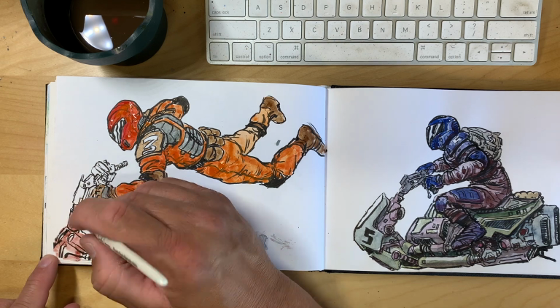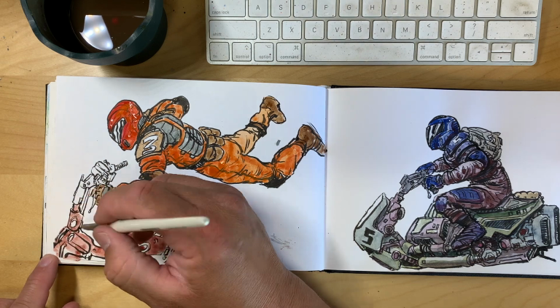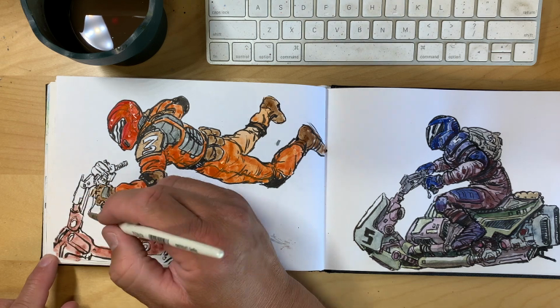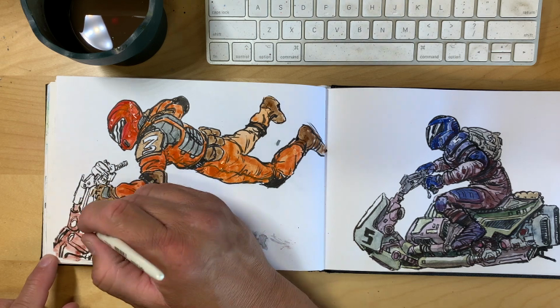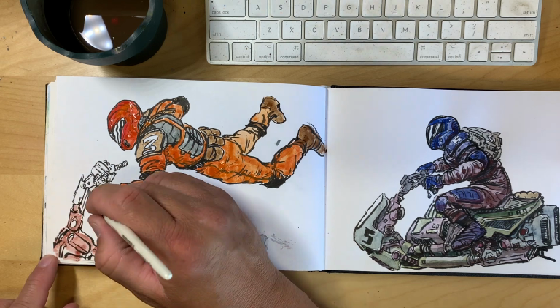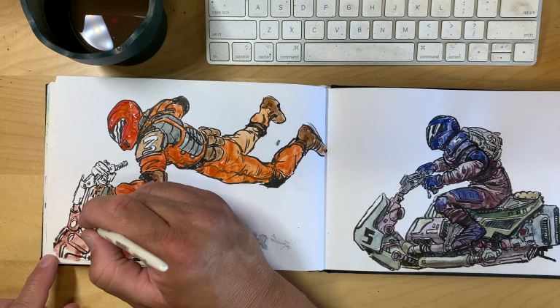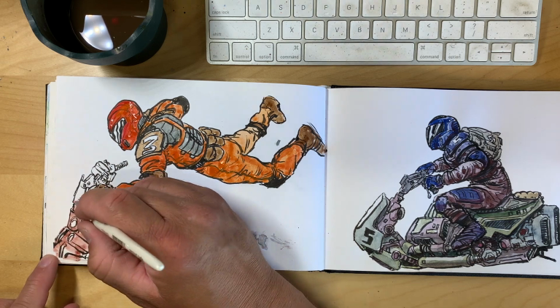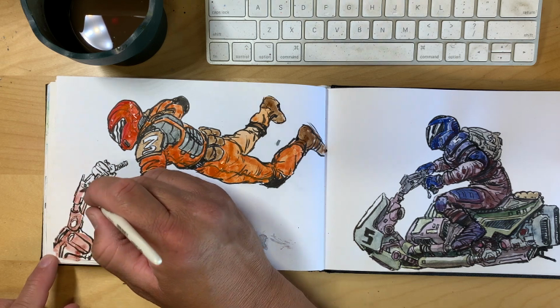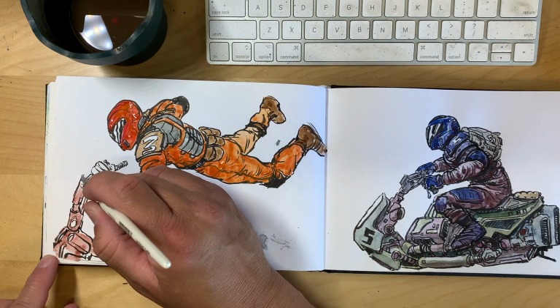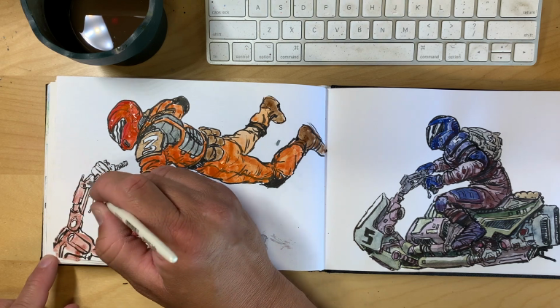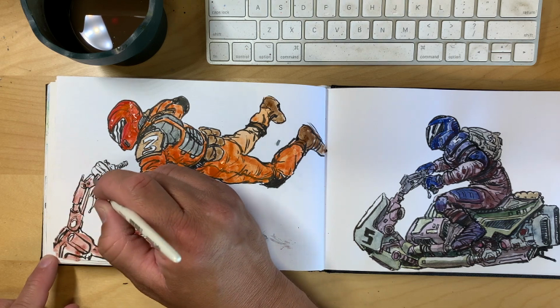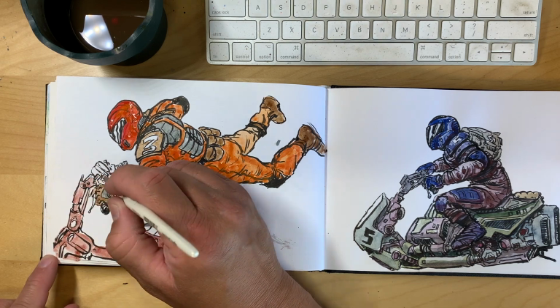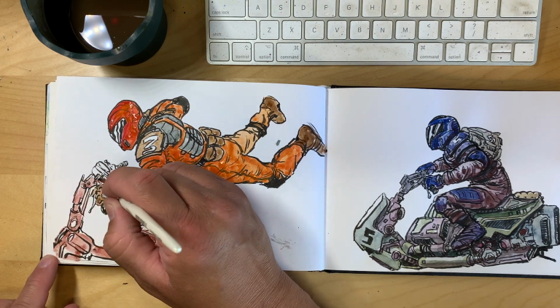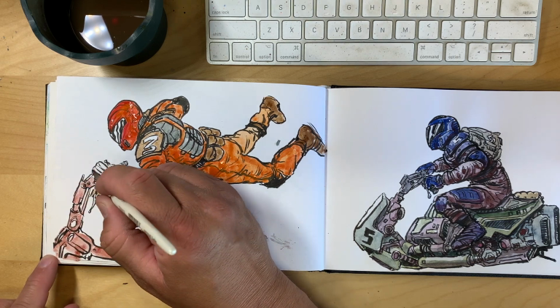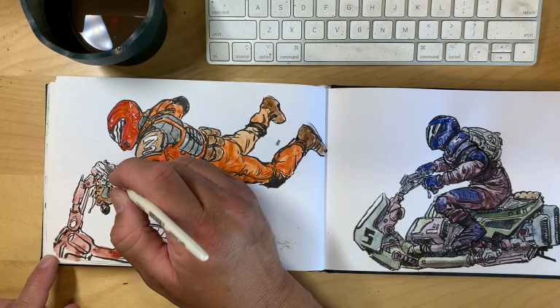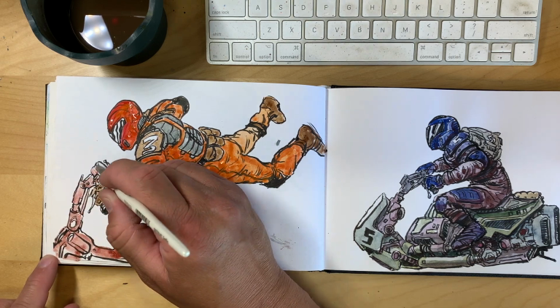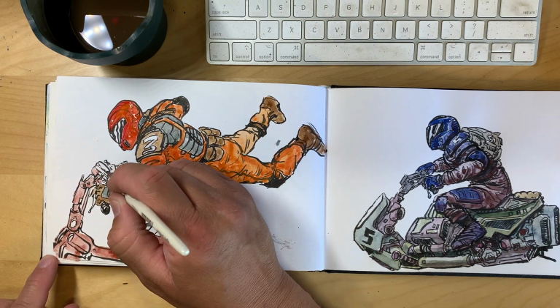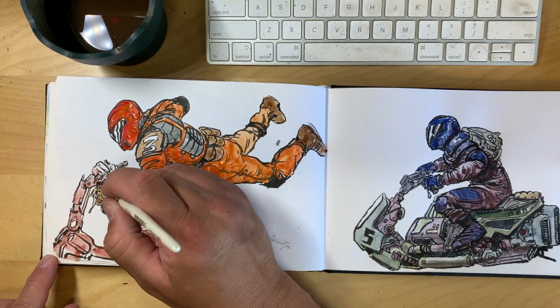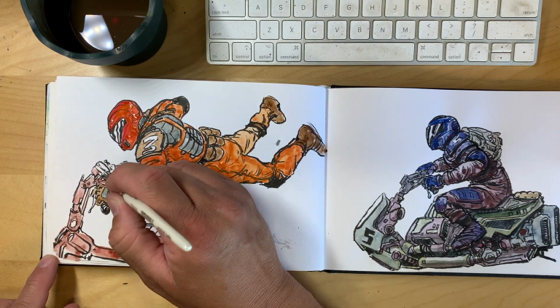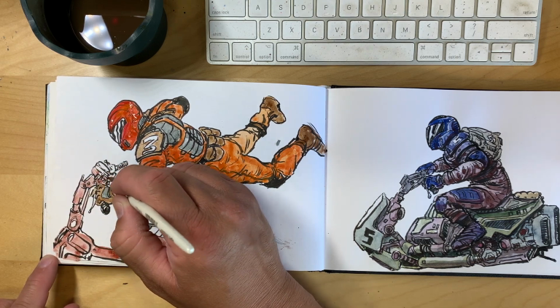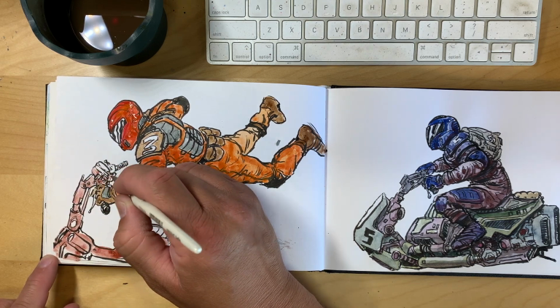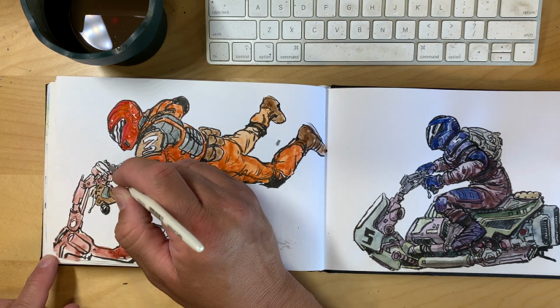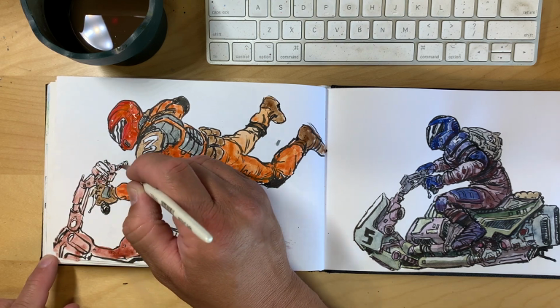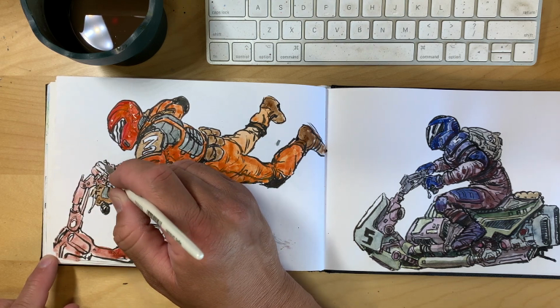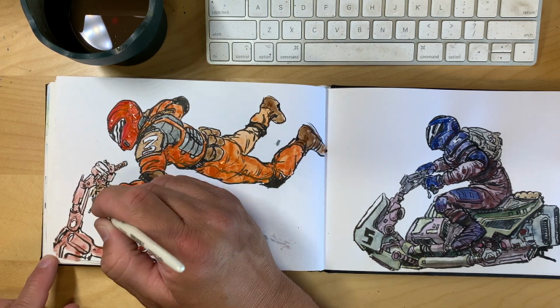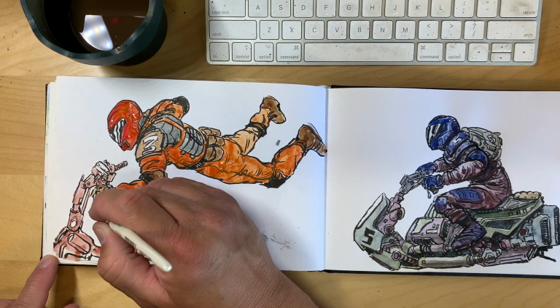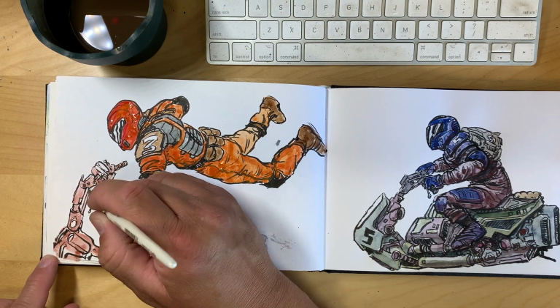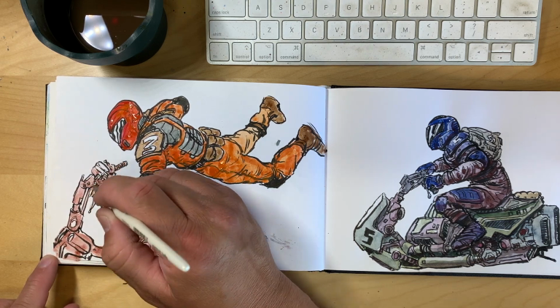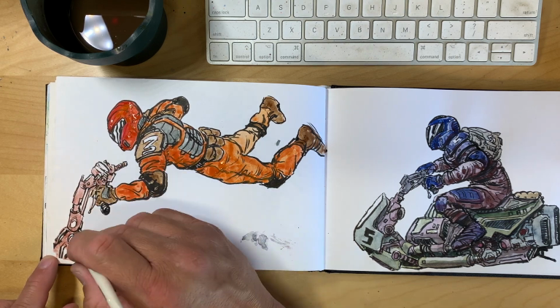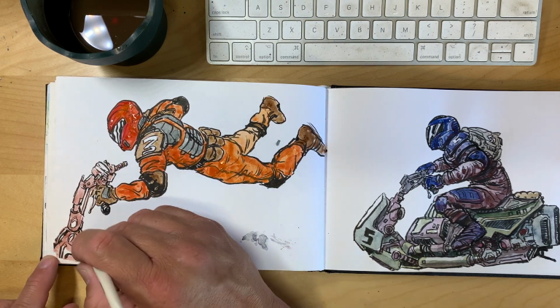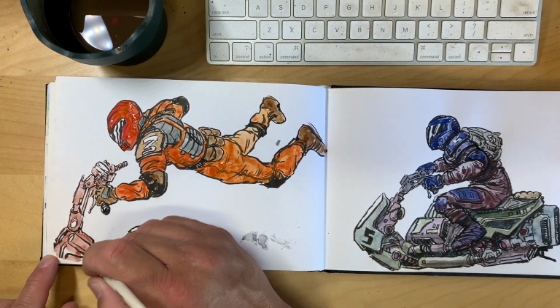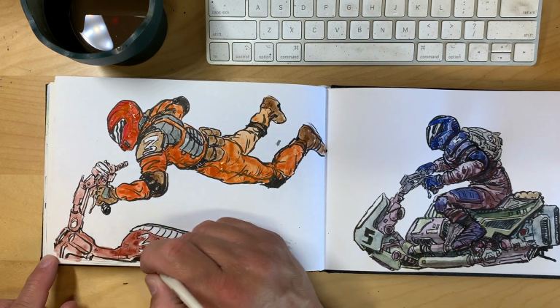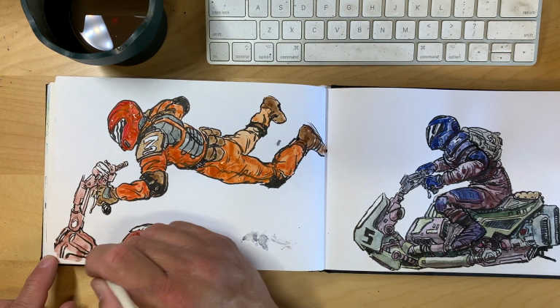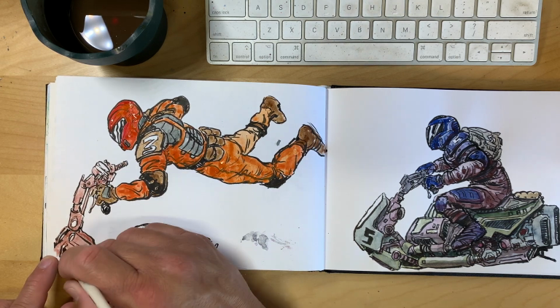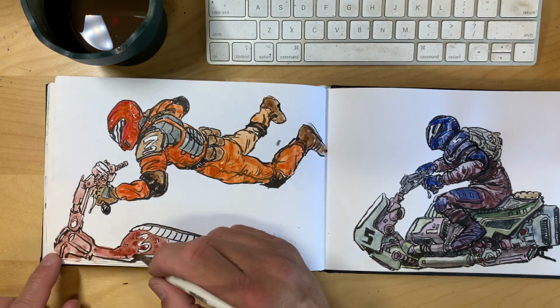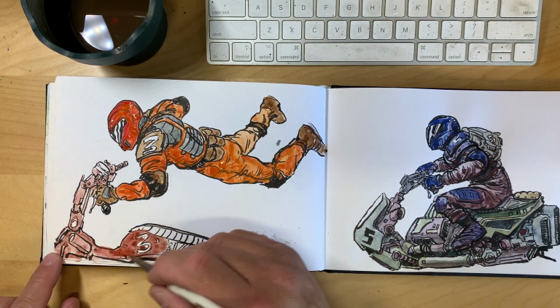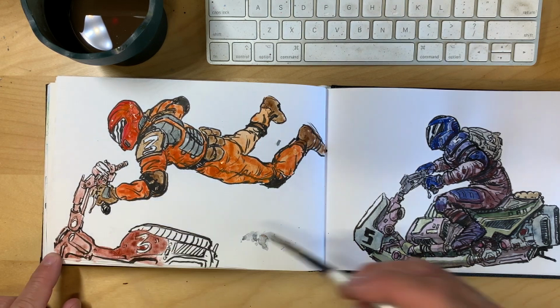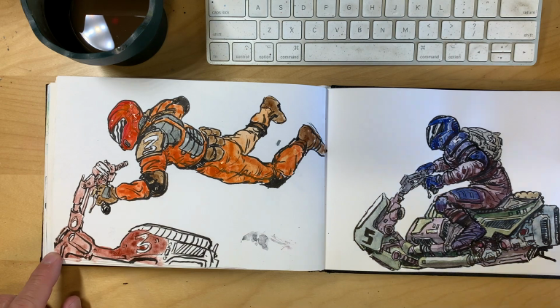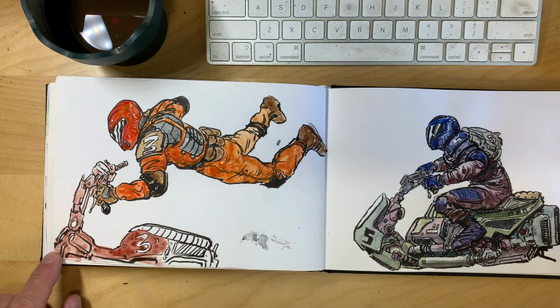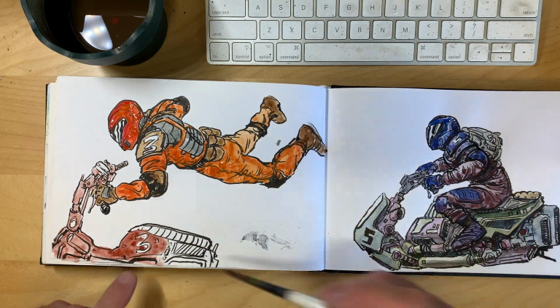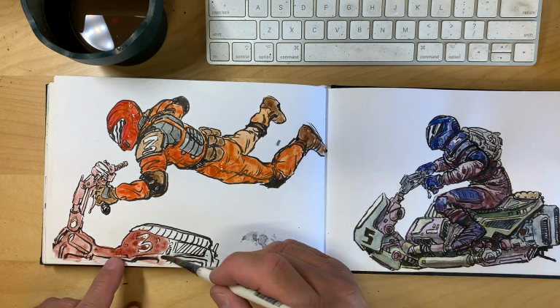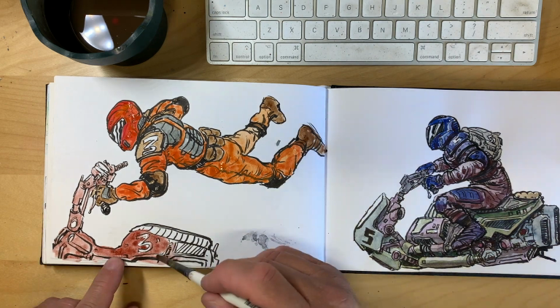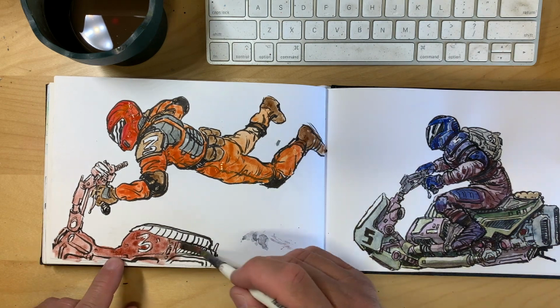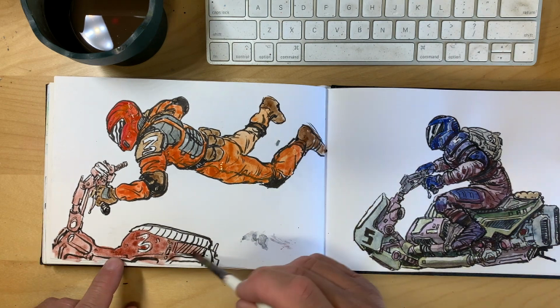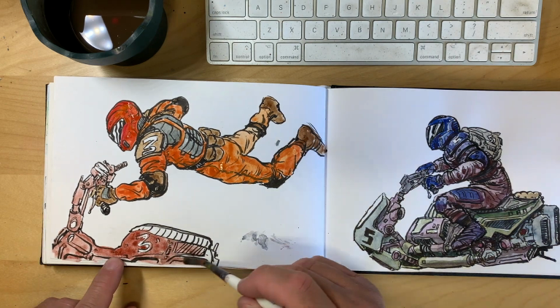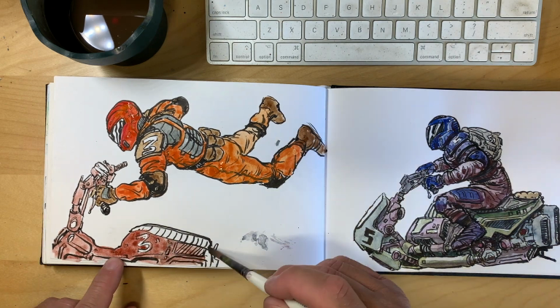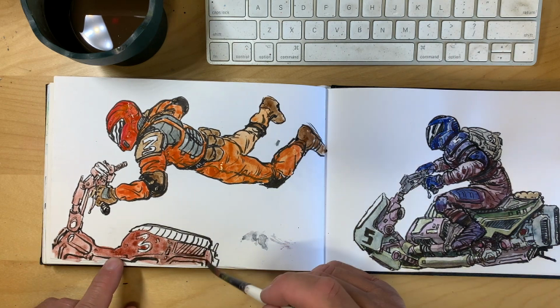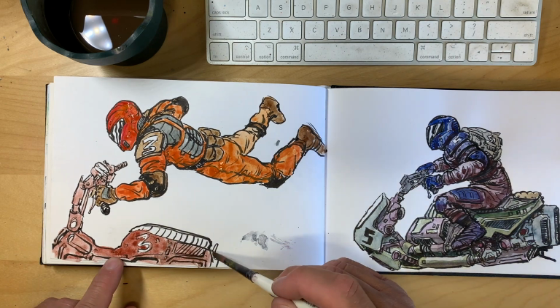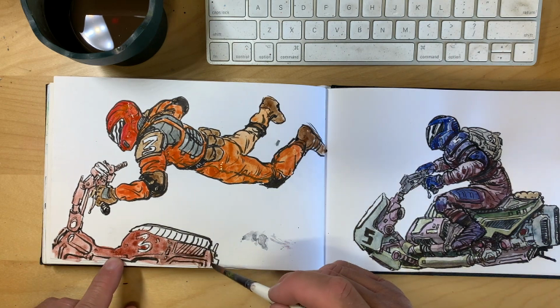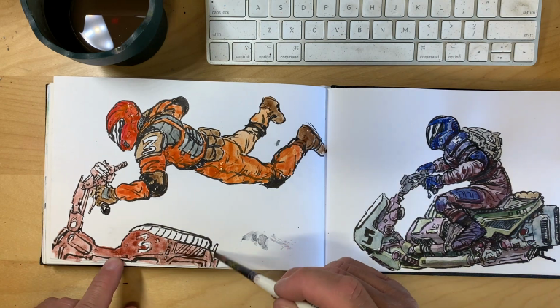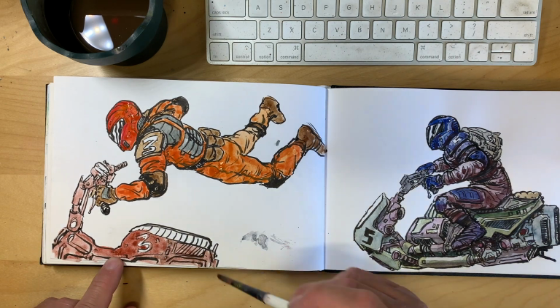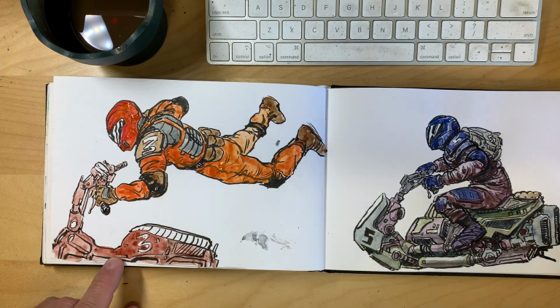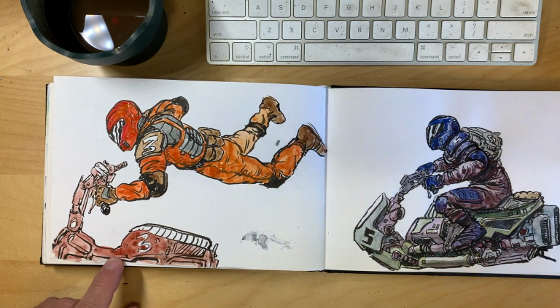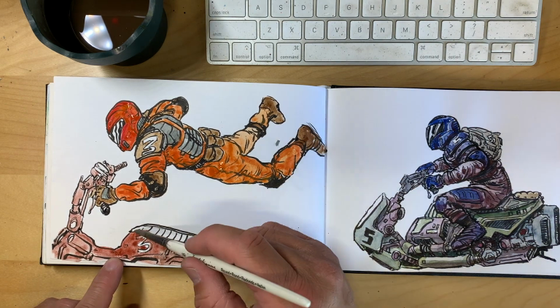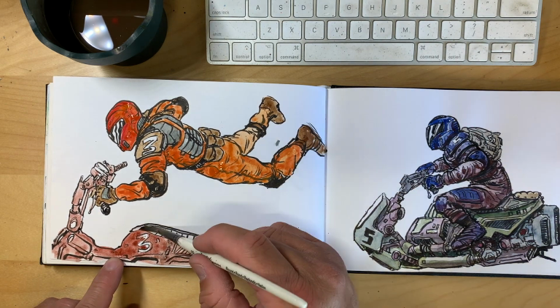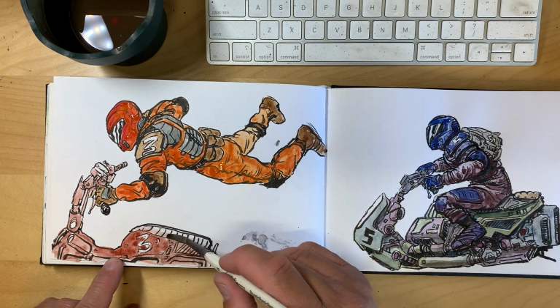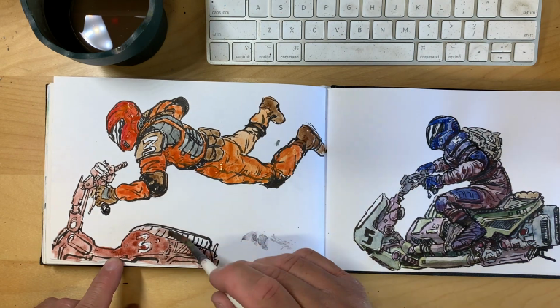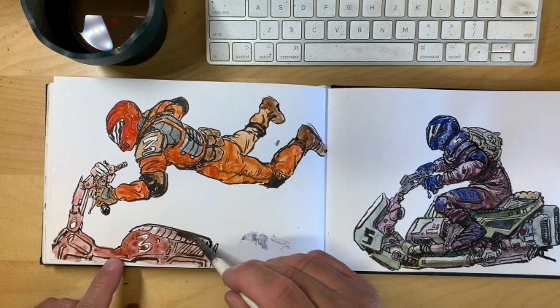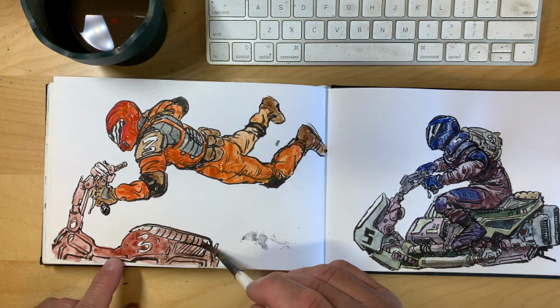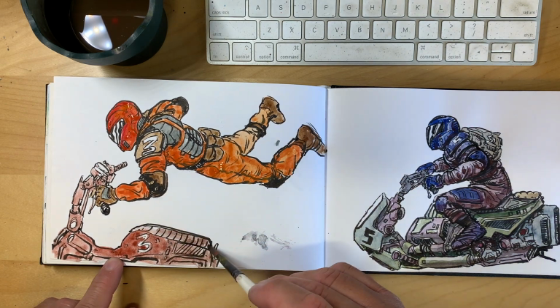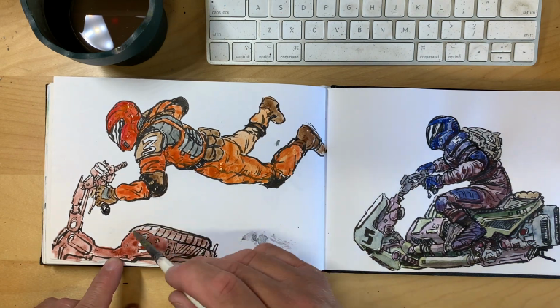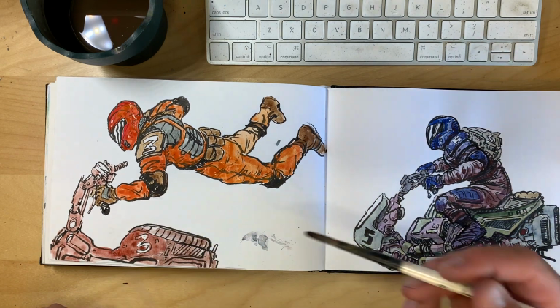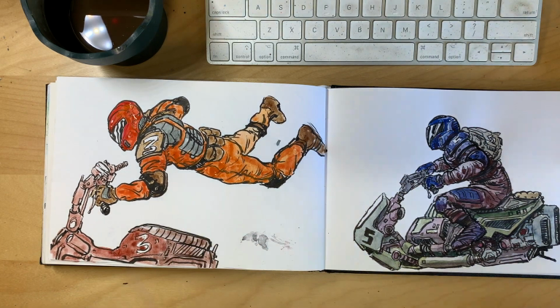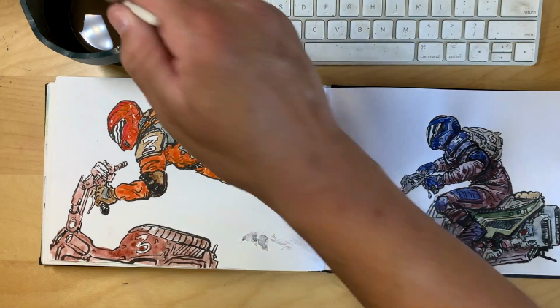It's the power of constant drawing — you get better and better every day. At least that's the goal.